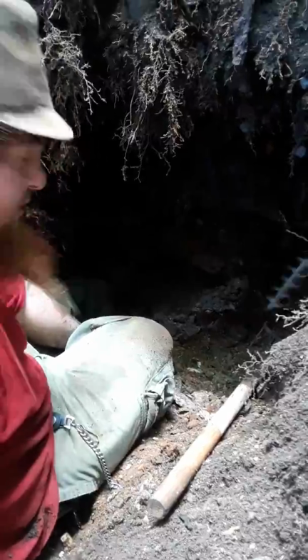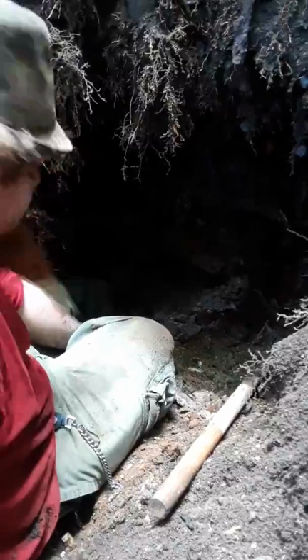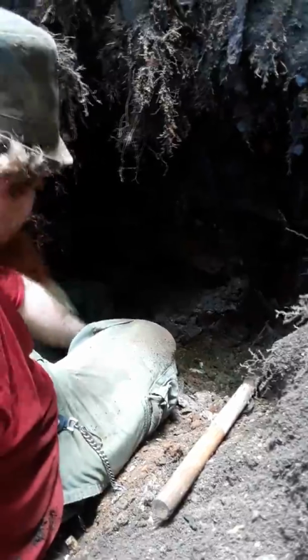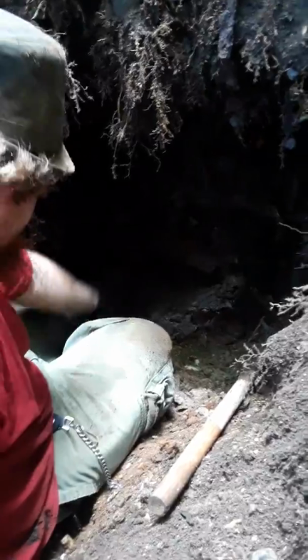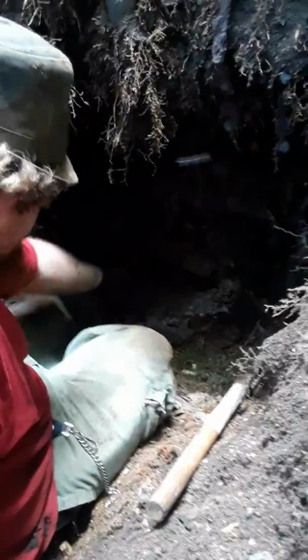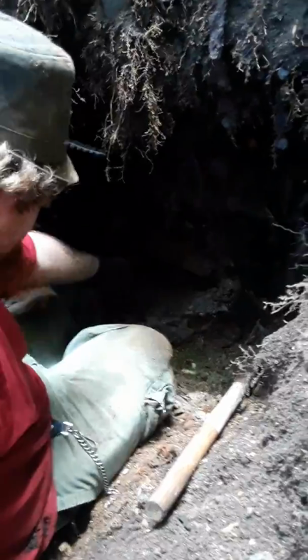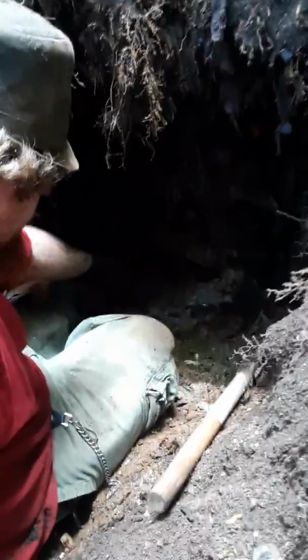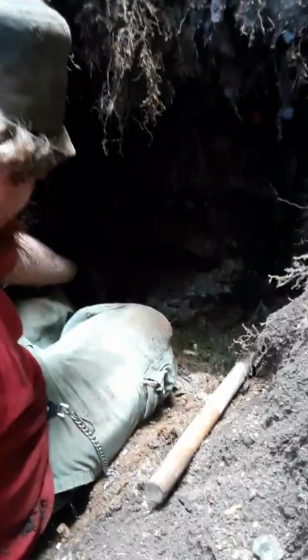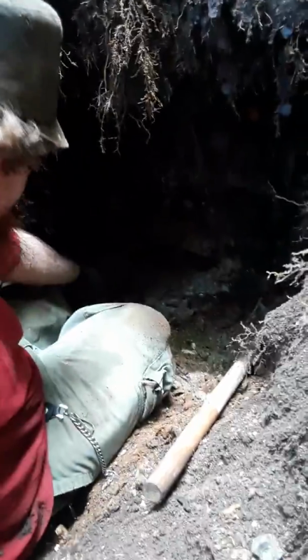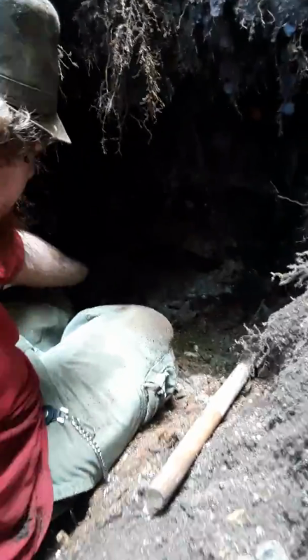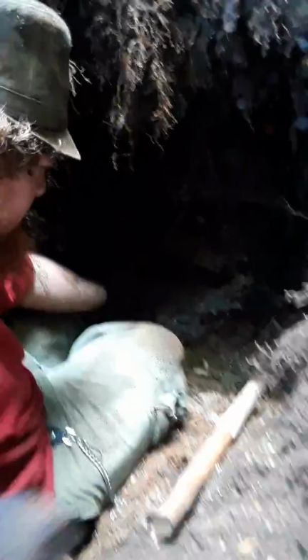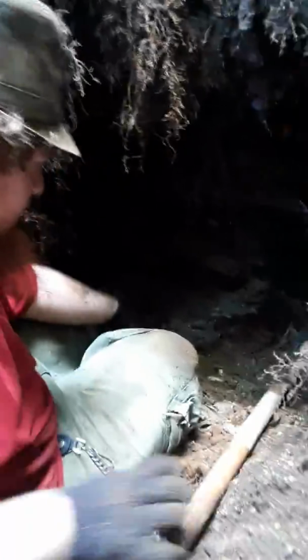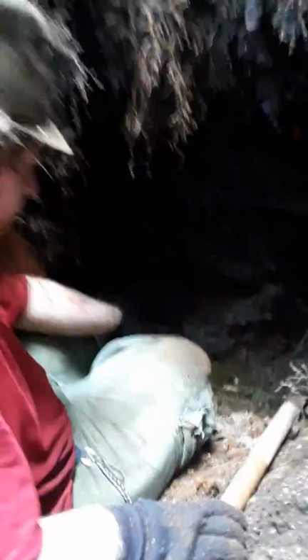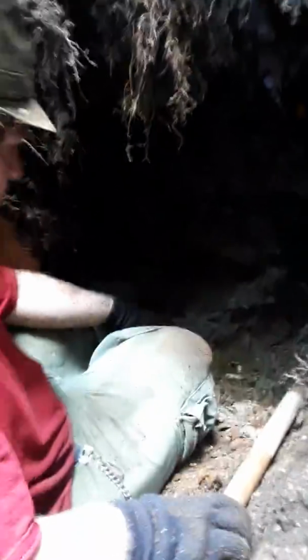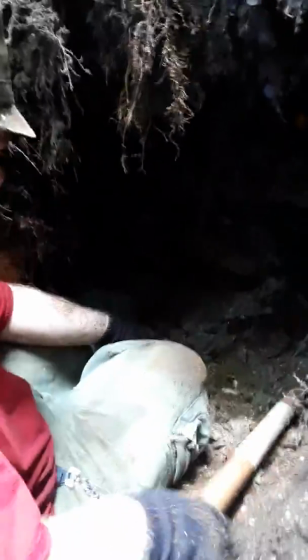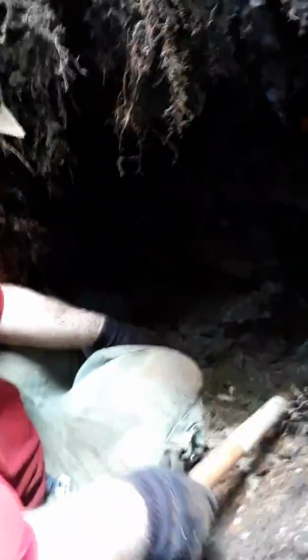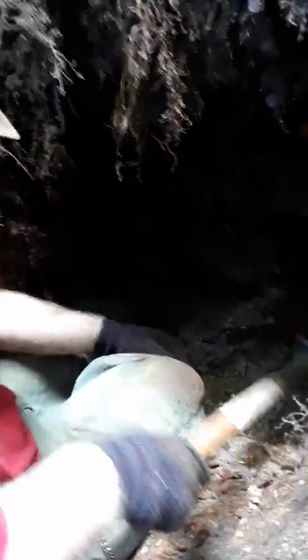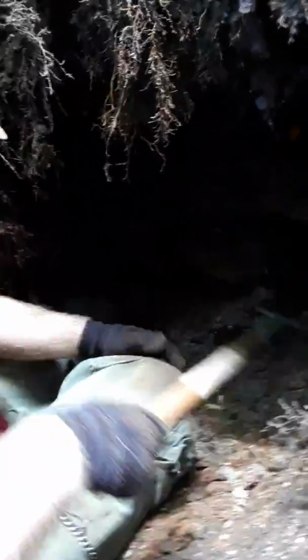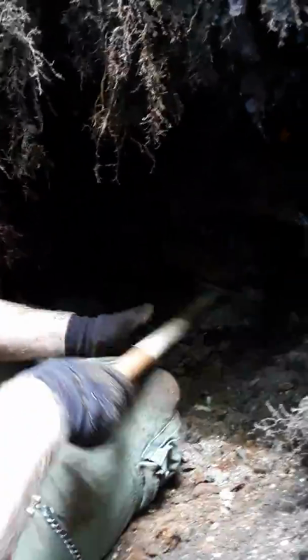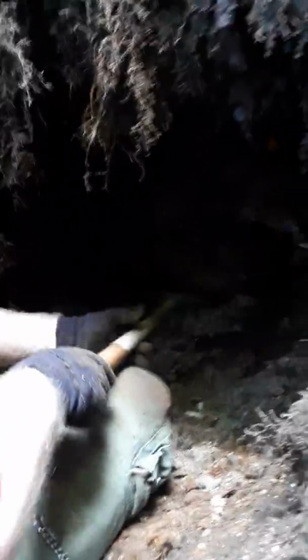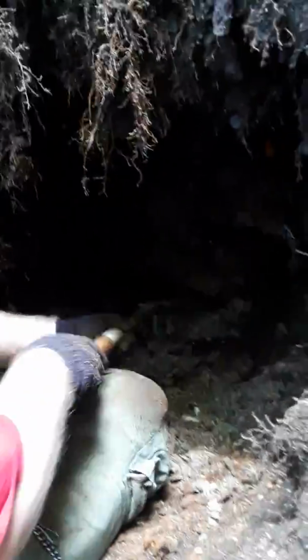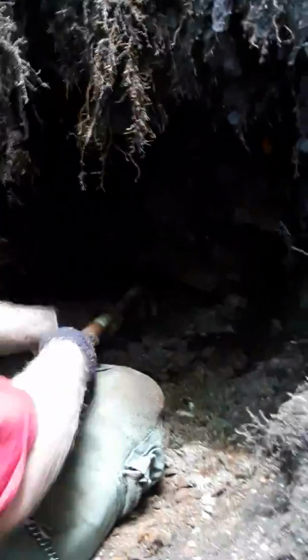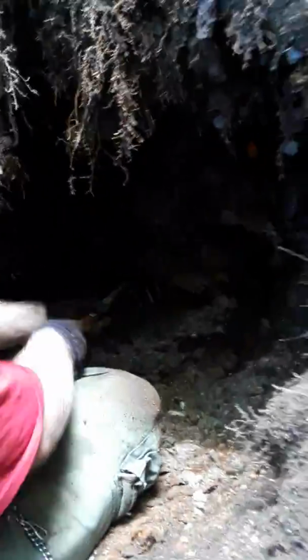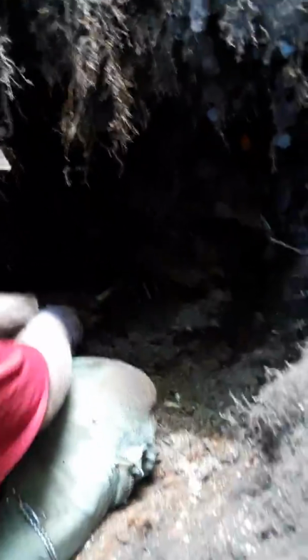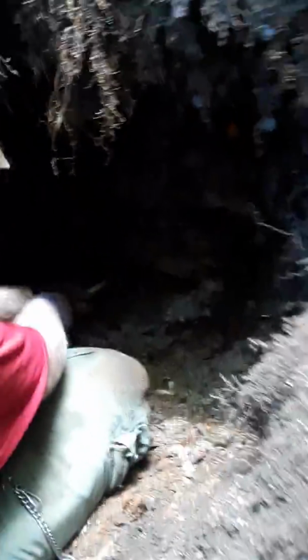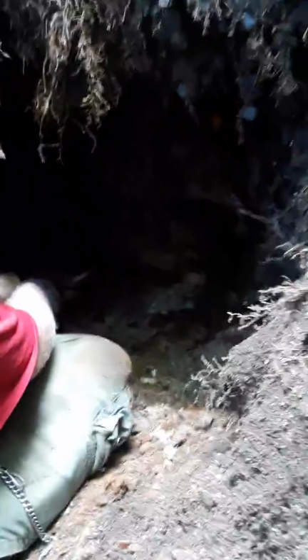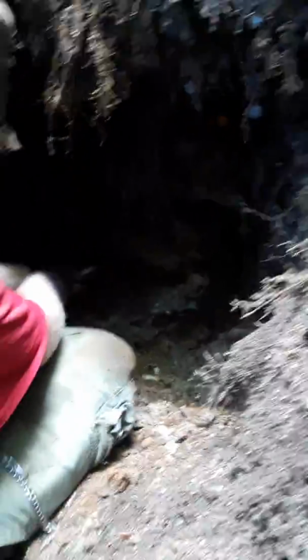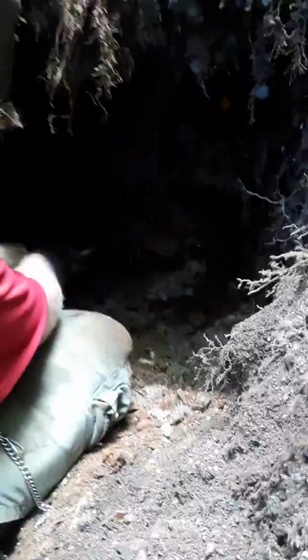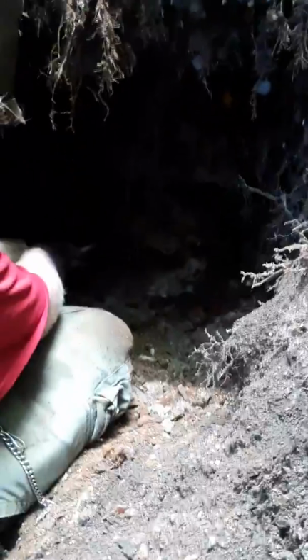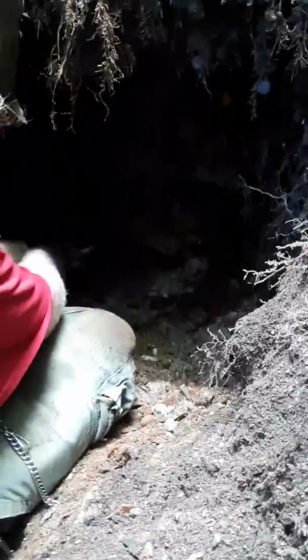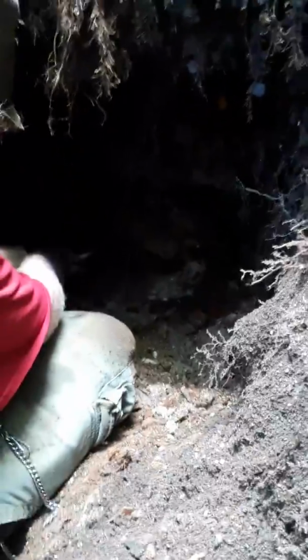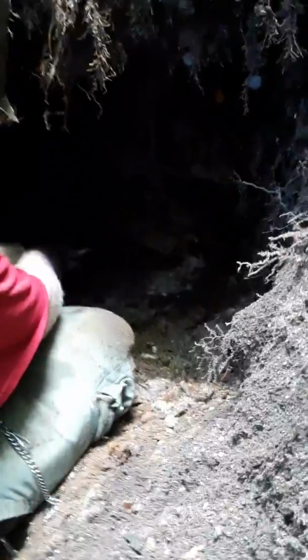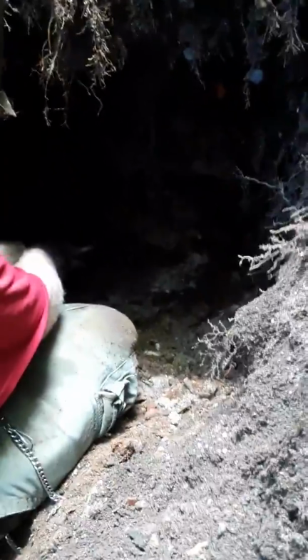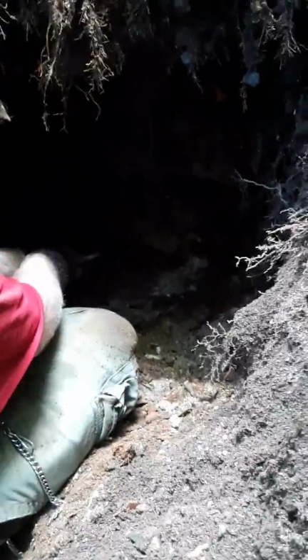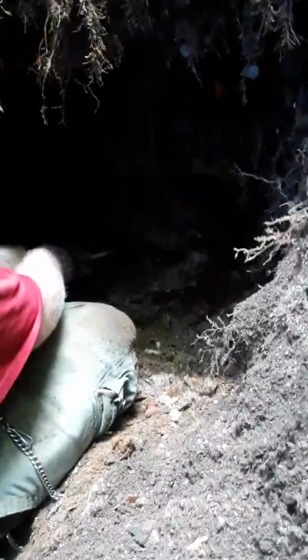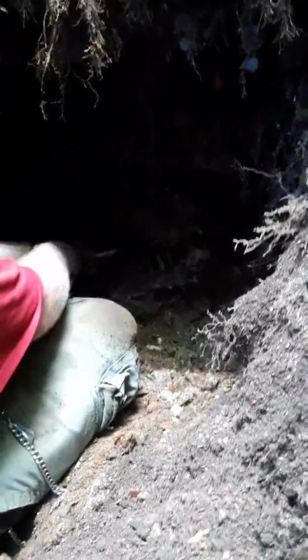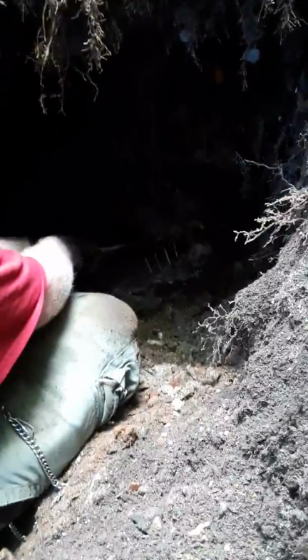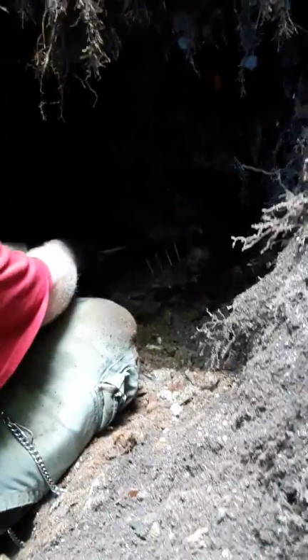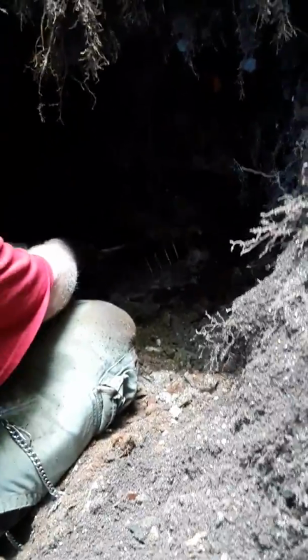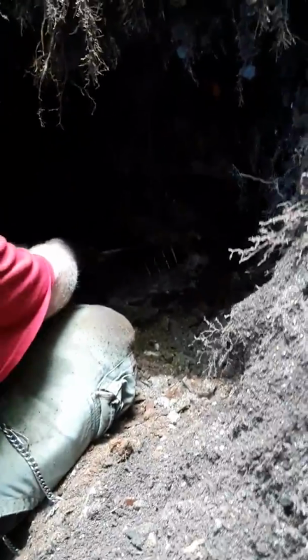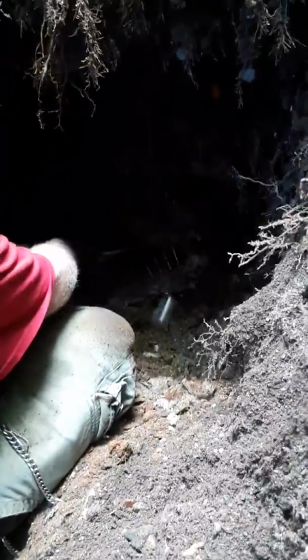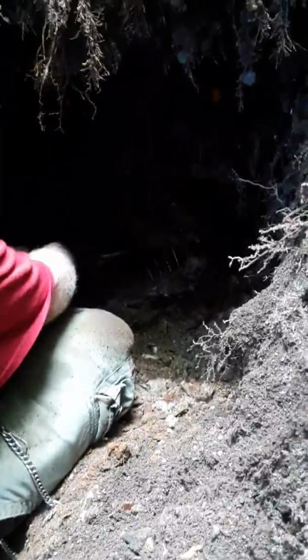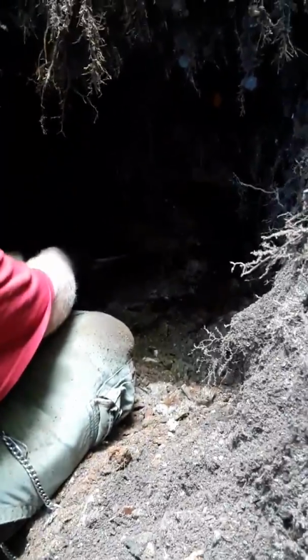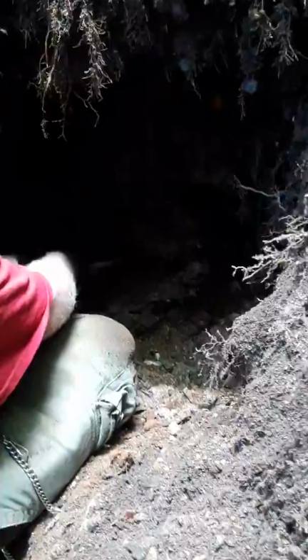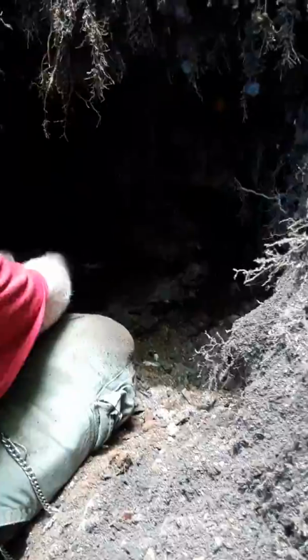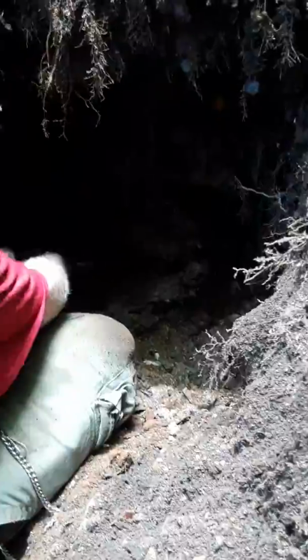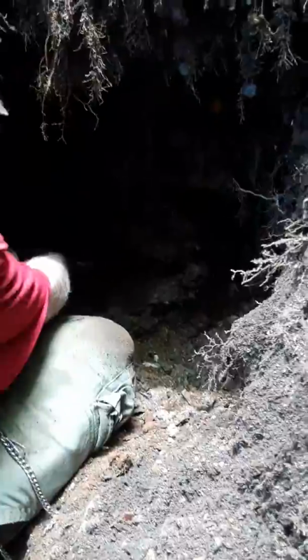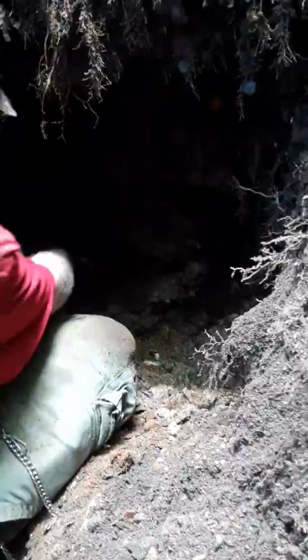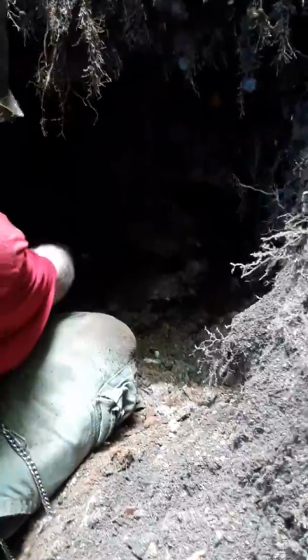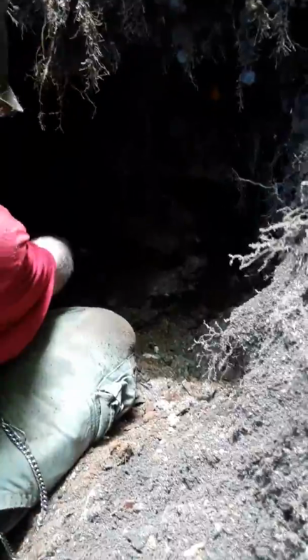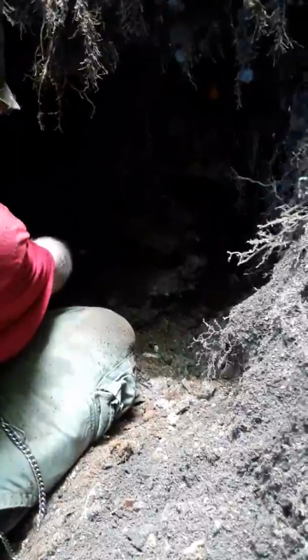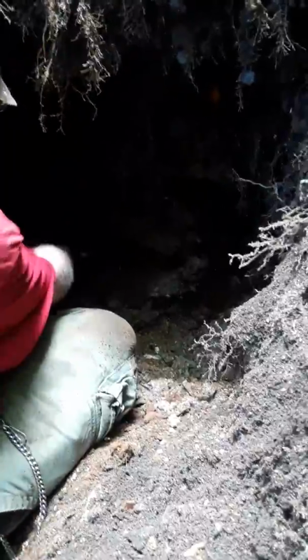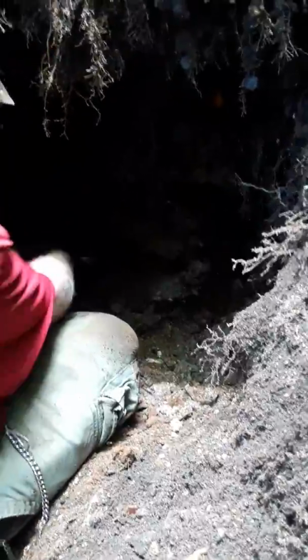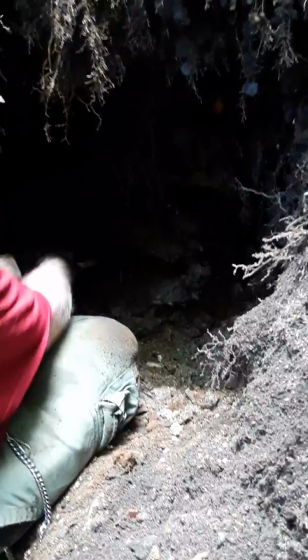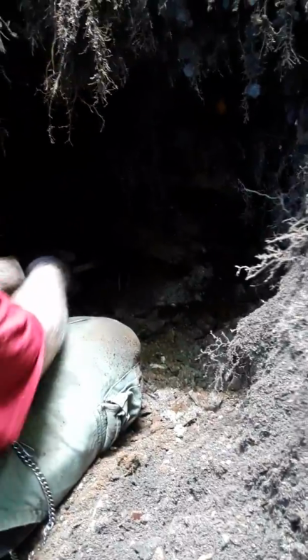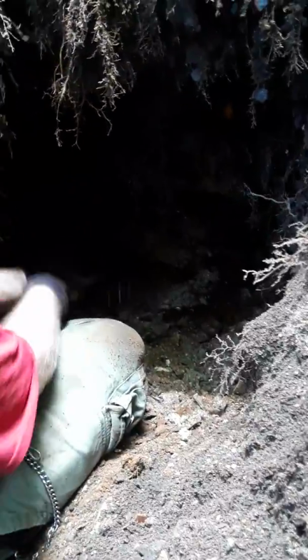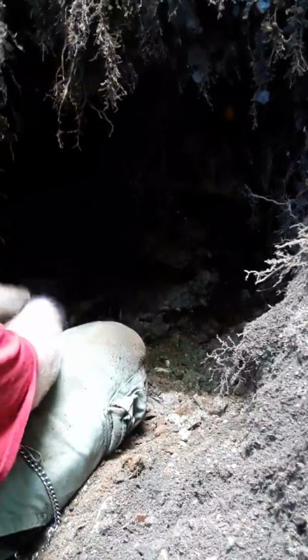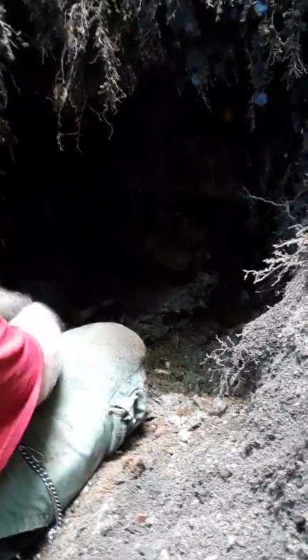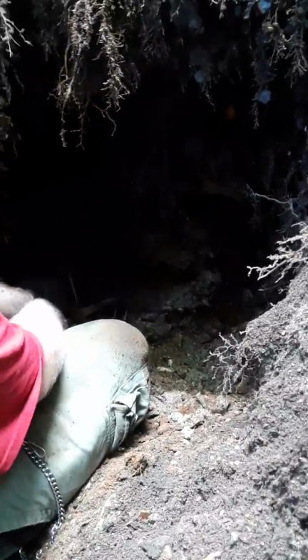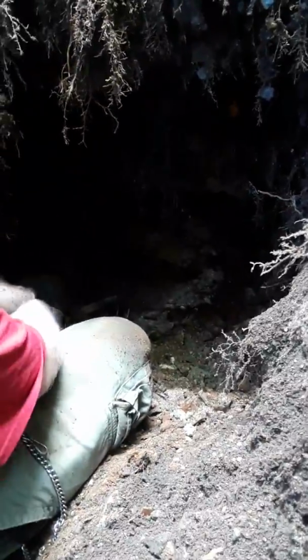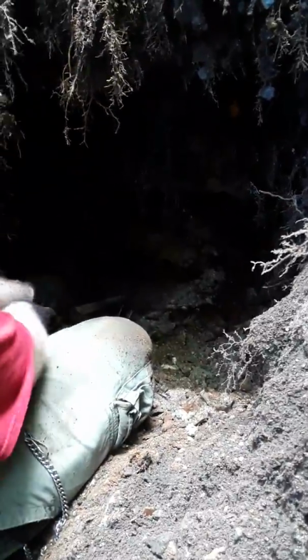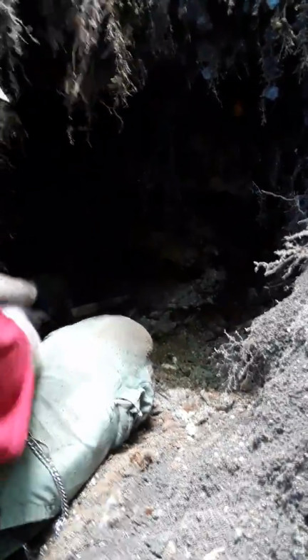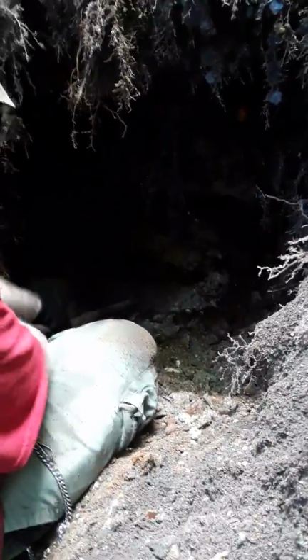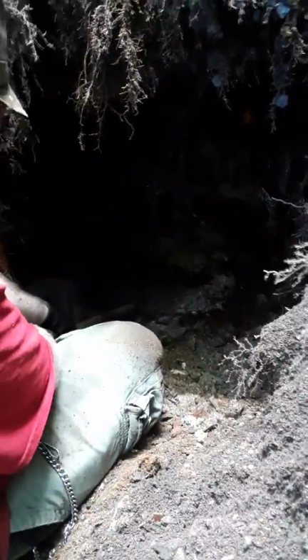We're at the dump and if you look in there you can see bottles in the hole. It's dark. One there, one at the very bottom. You probably can't see it.